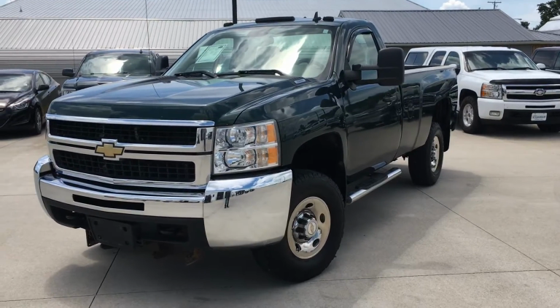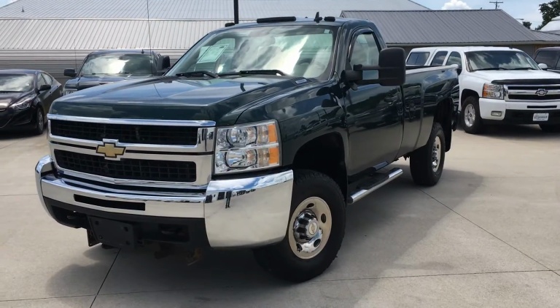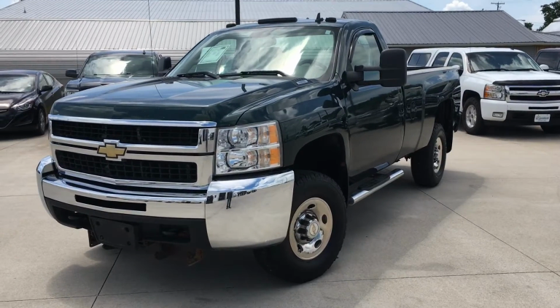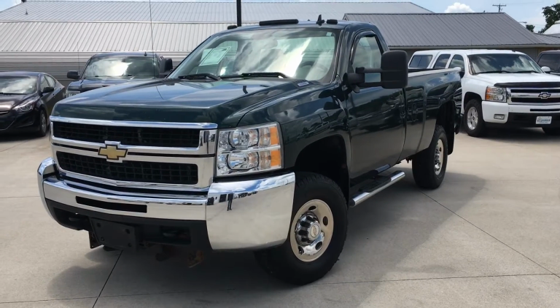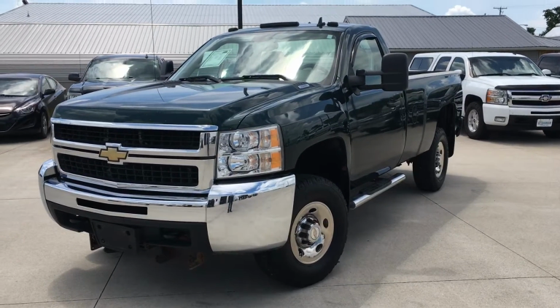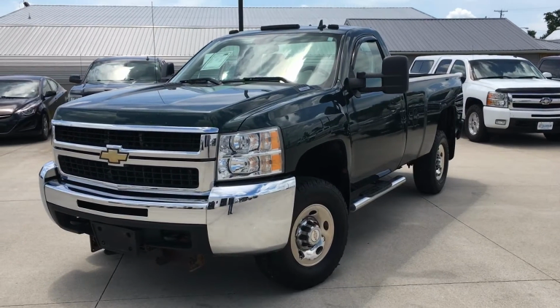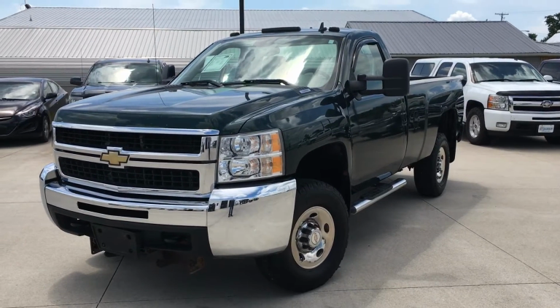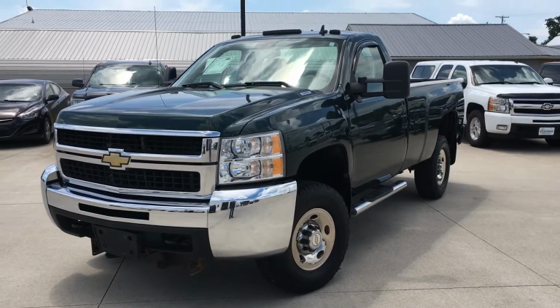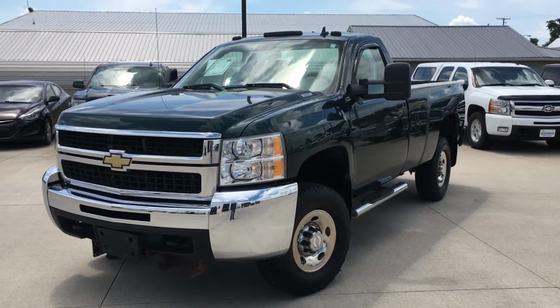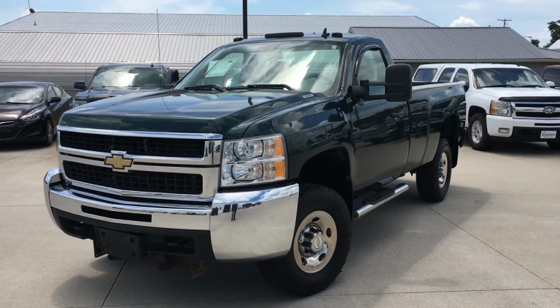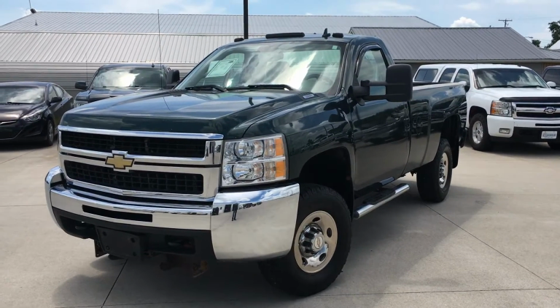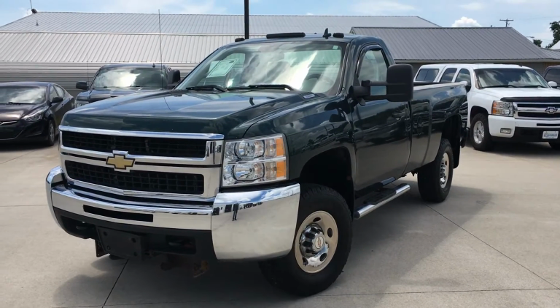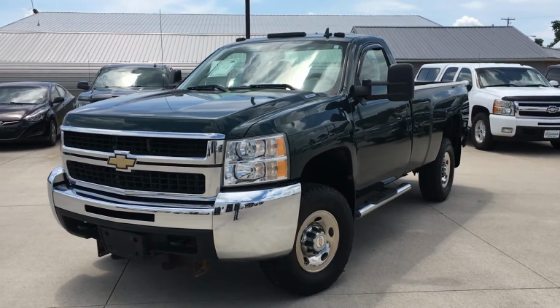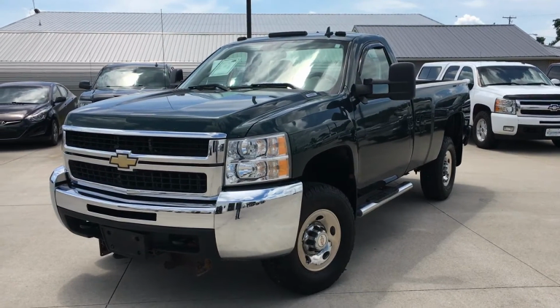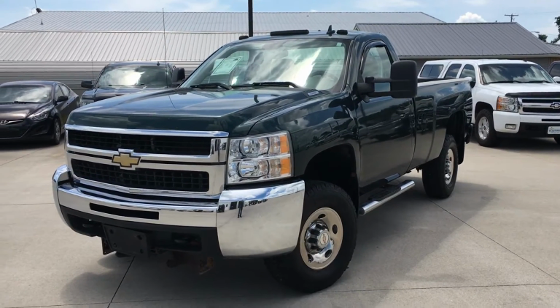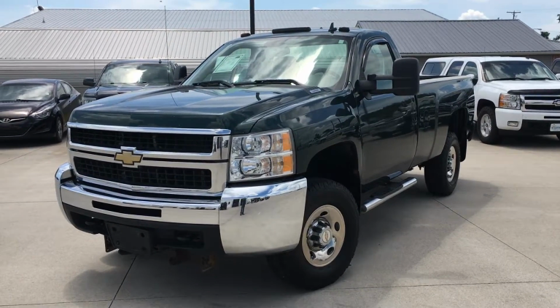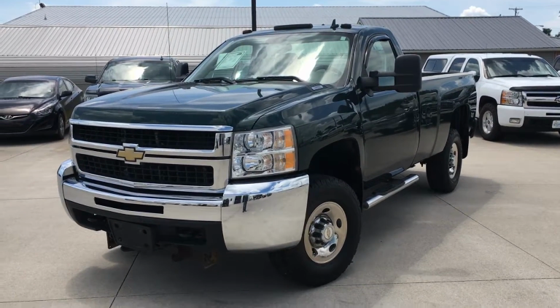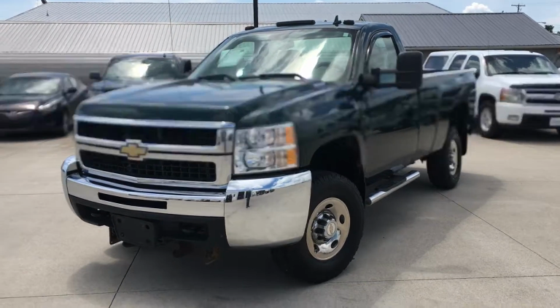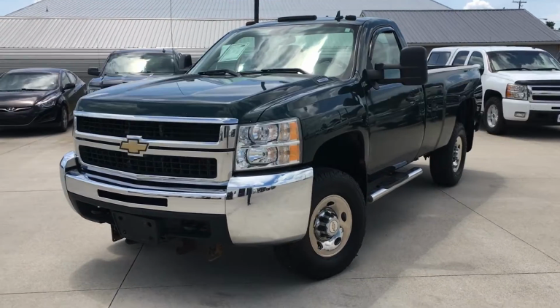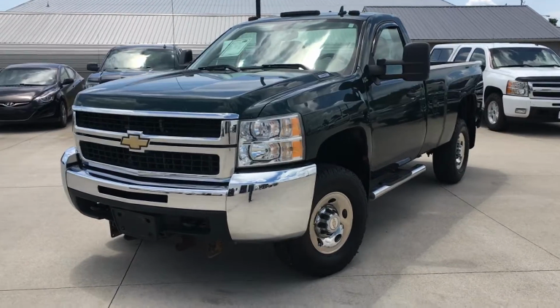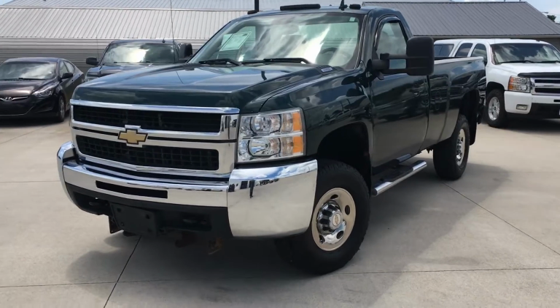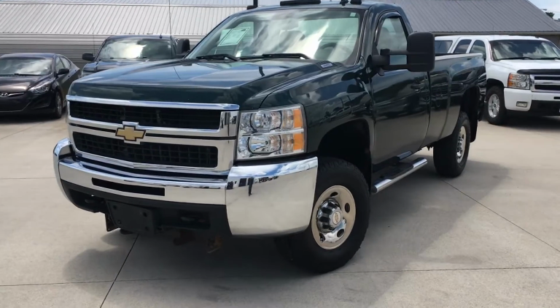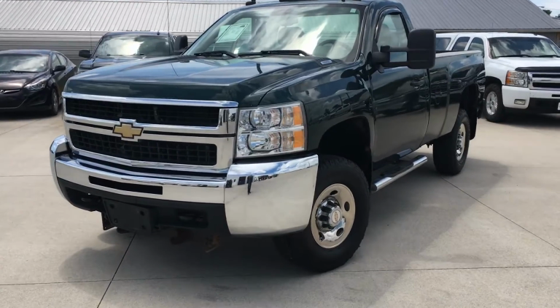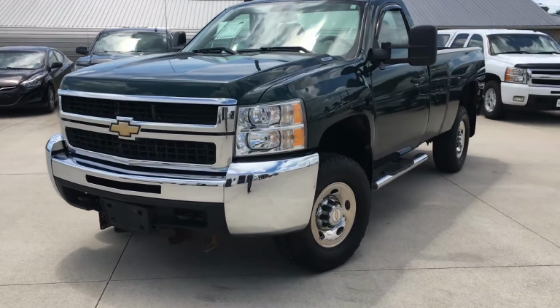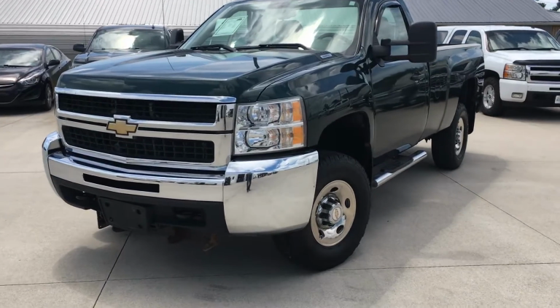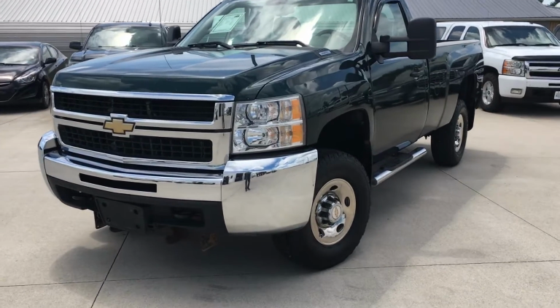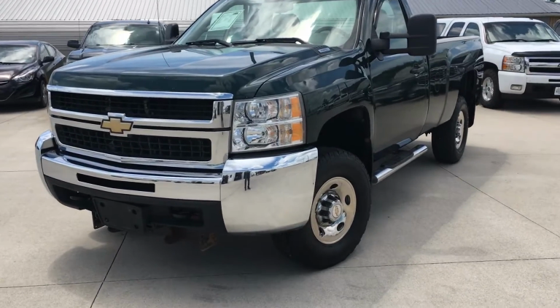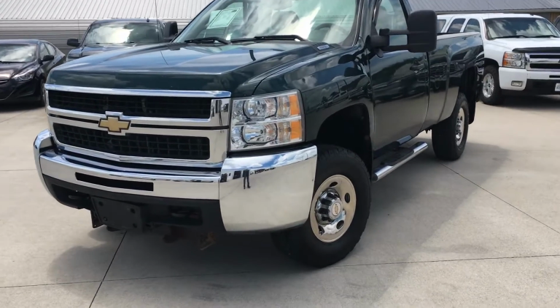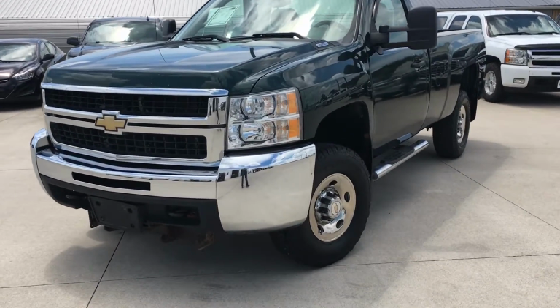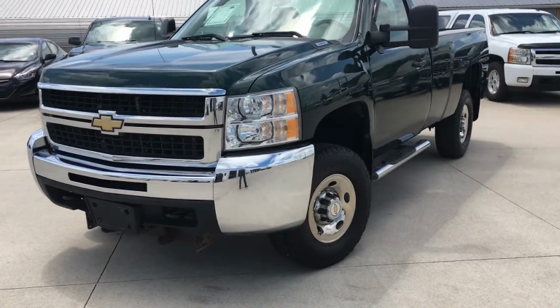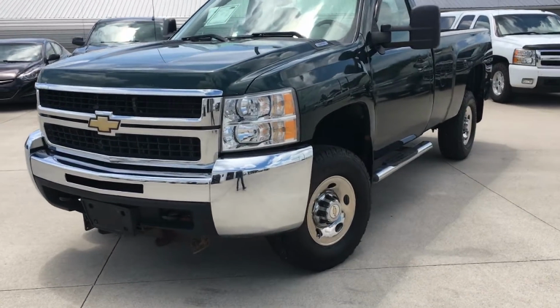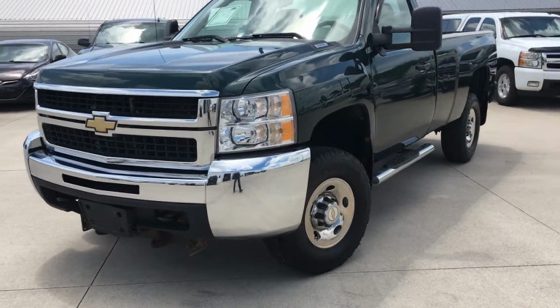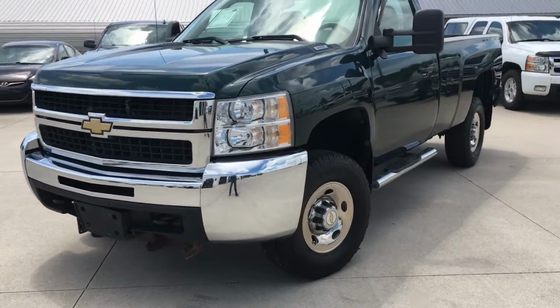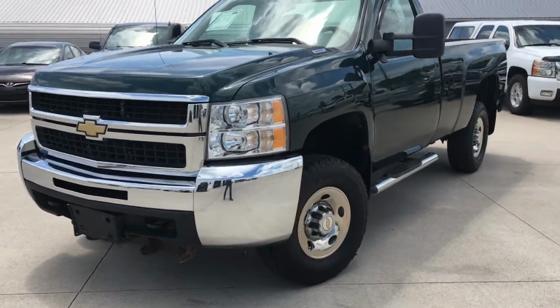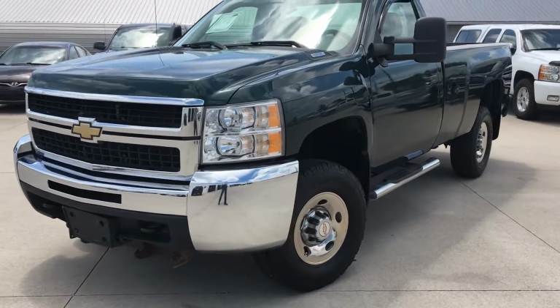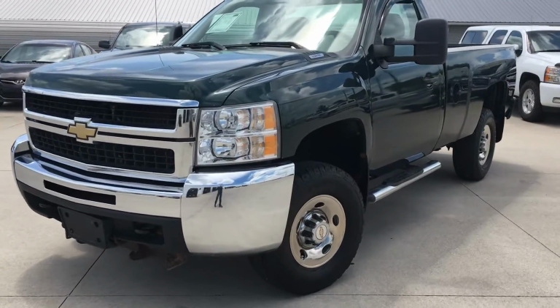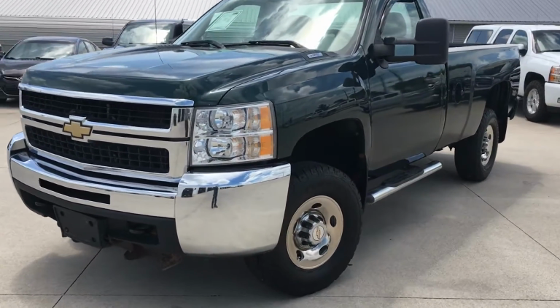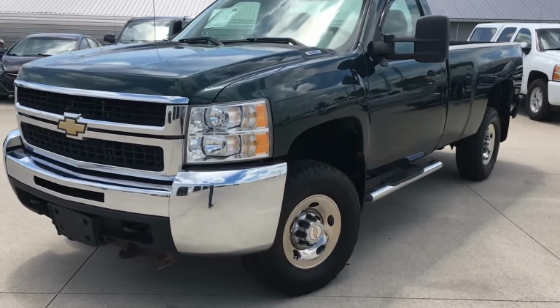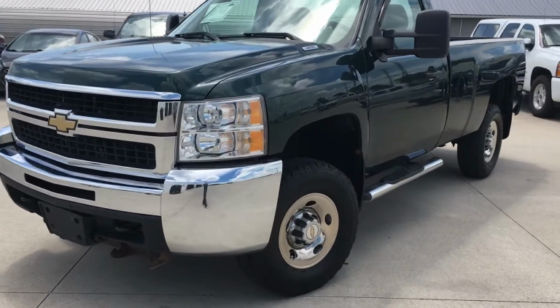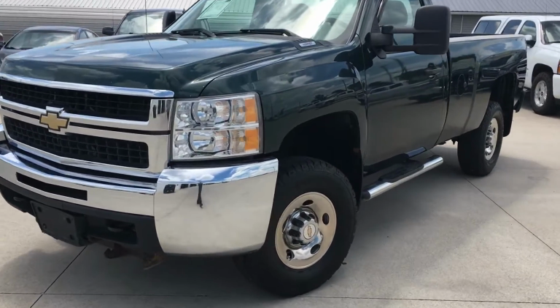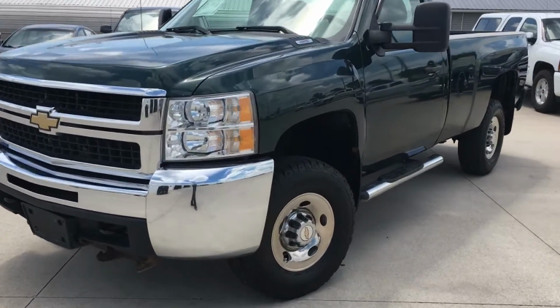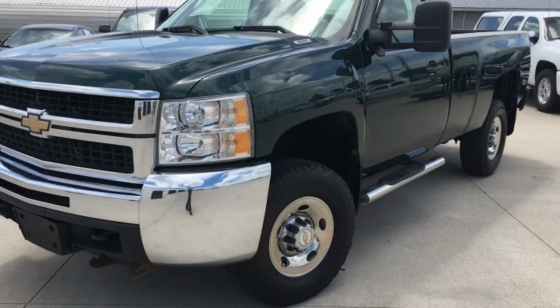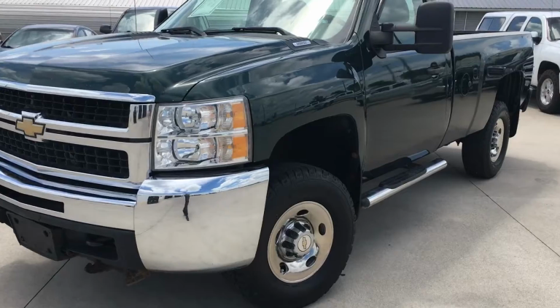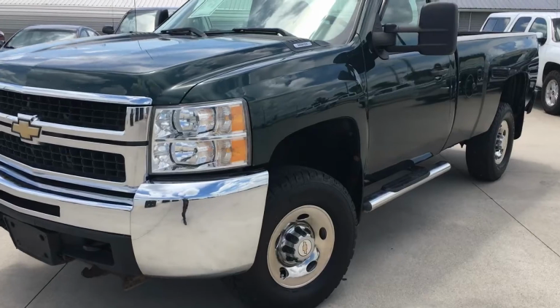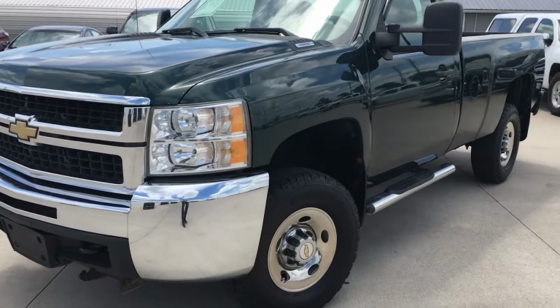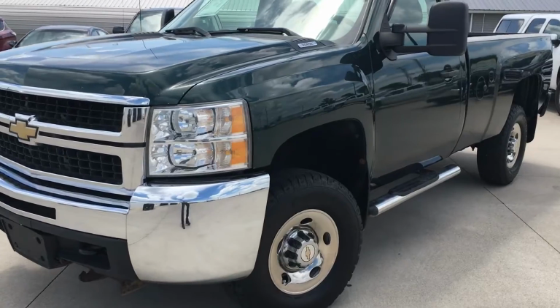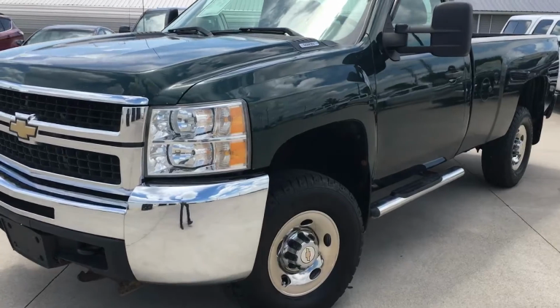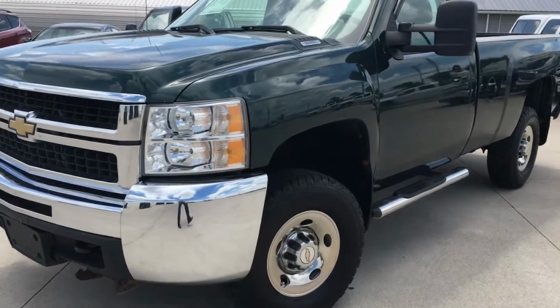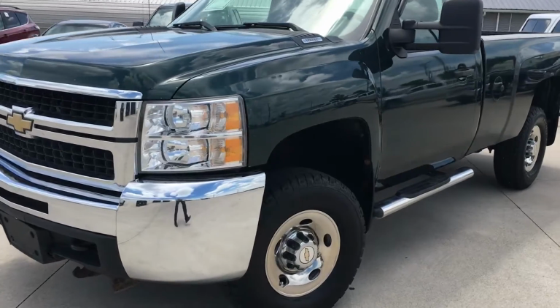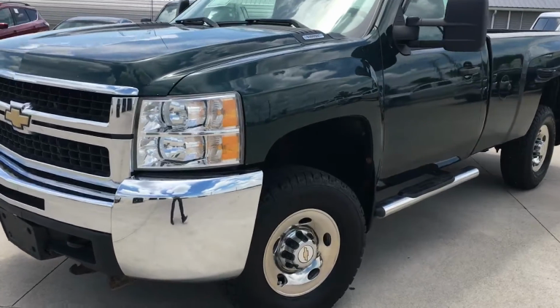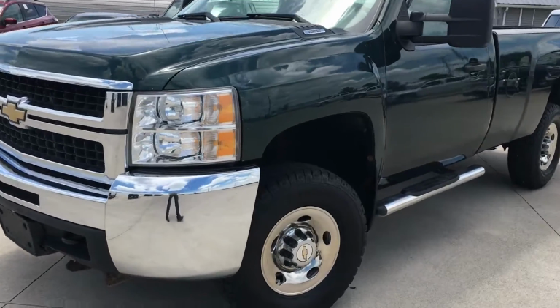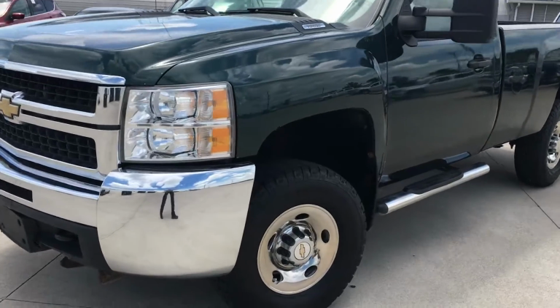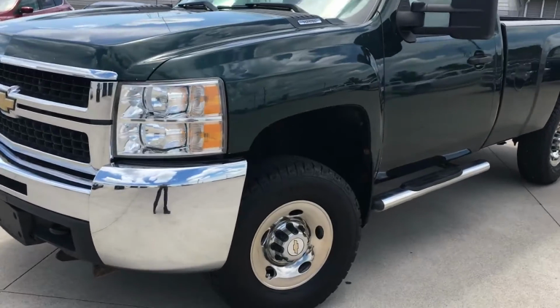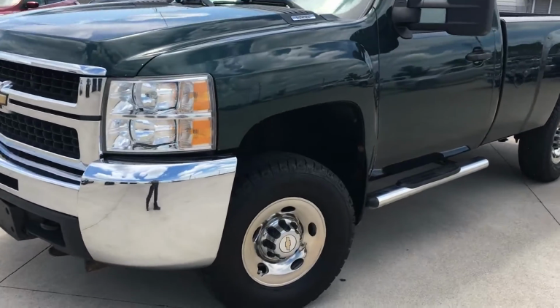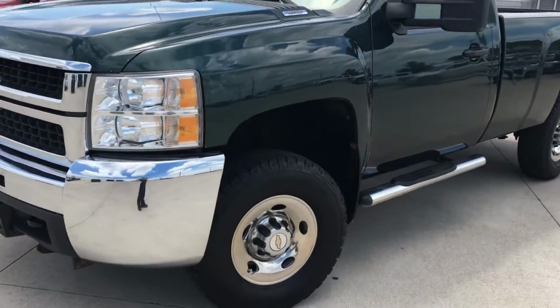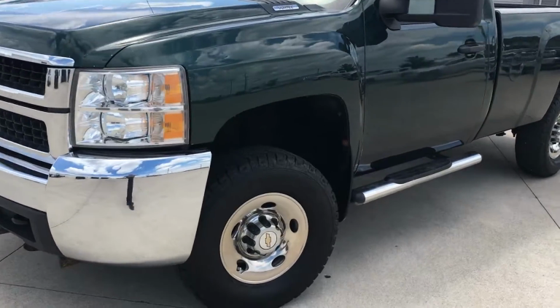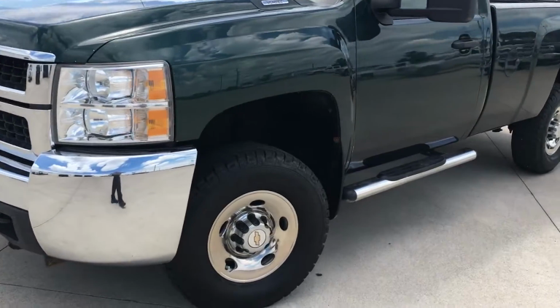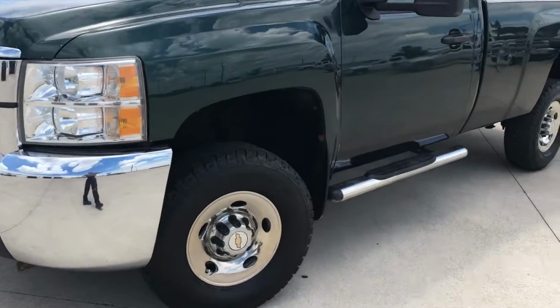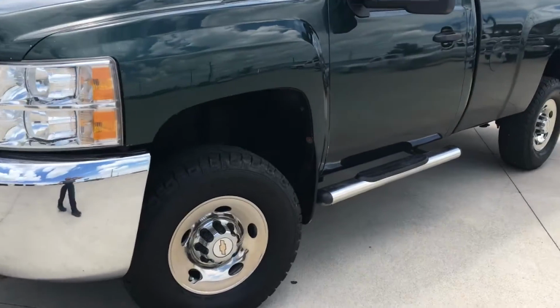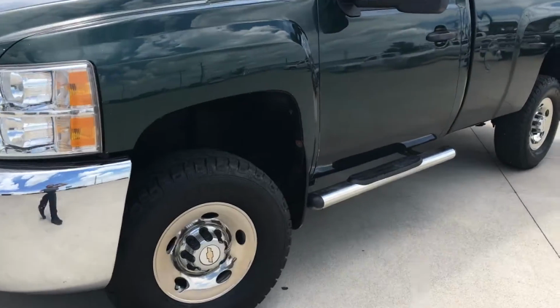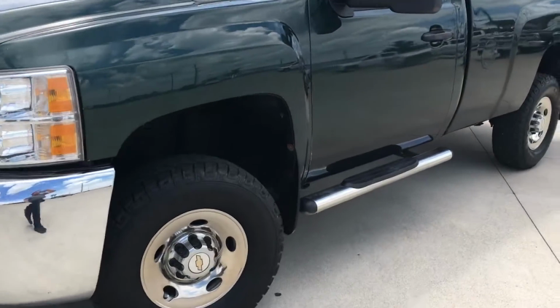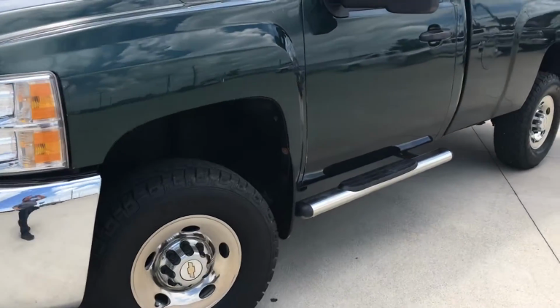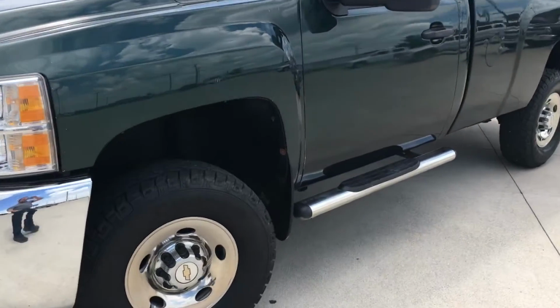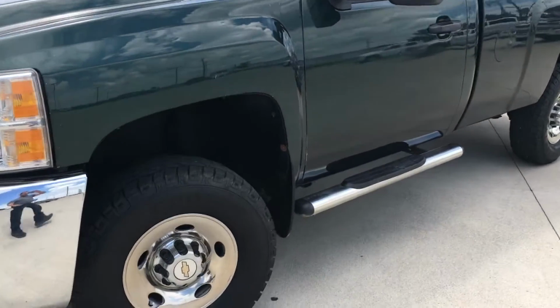Hey, this is Jason over at Steigman Chevrolet. Thanks for your interest in our 2009 Chevy Silverado 2500.